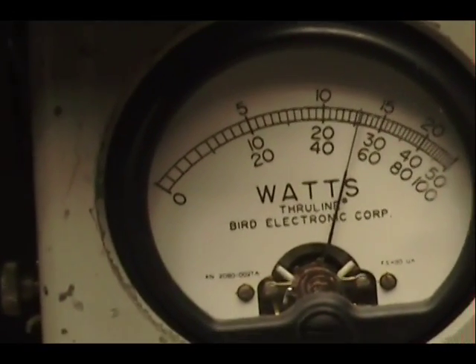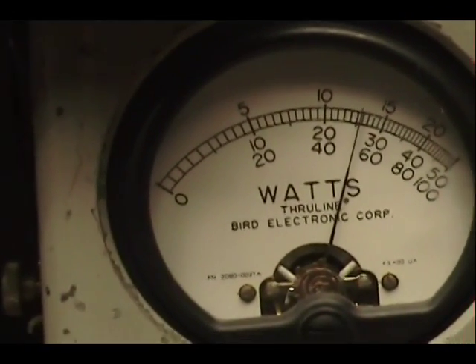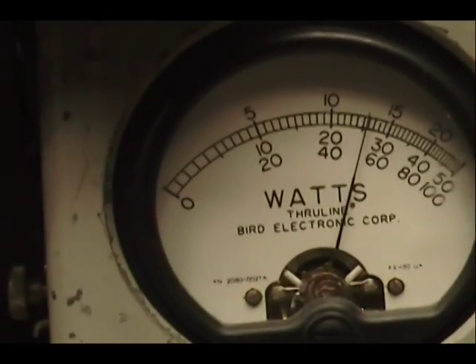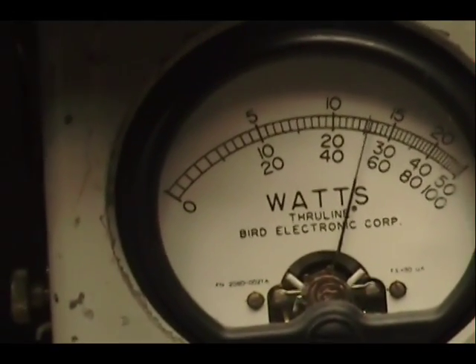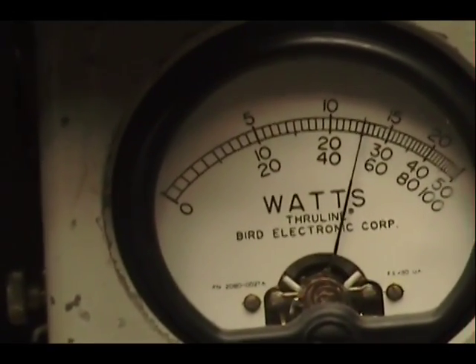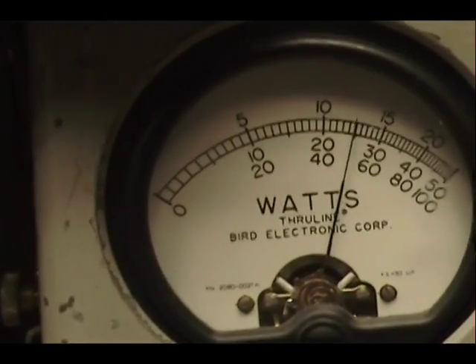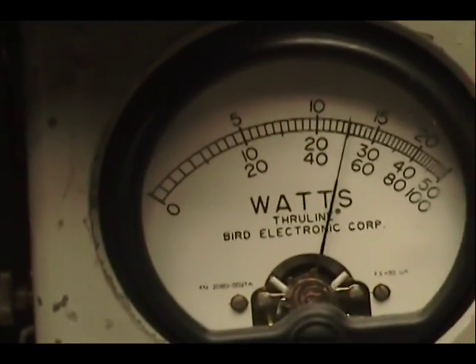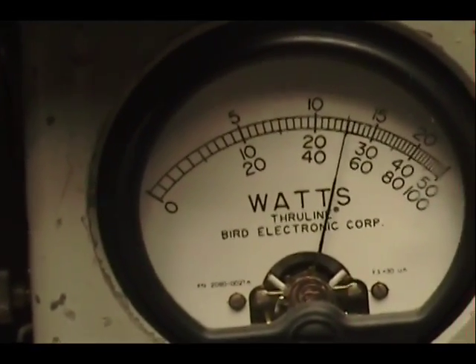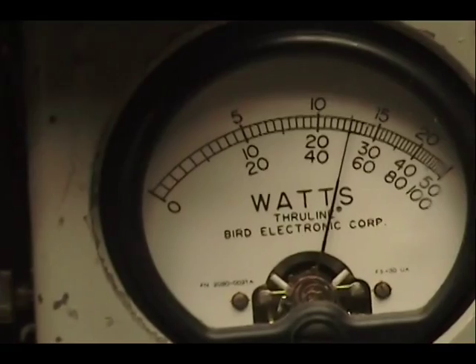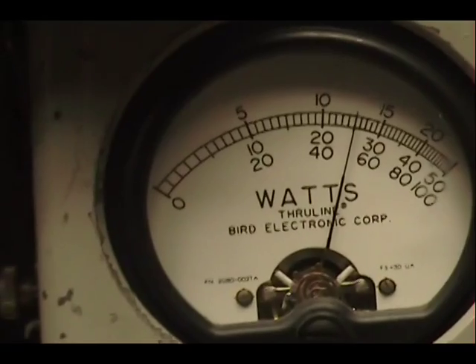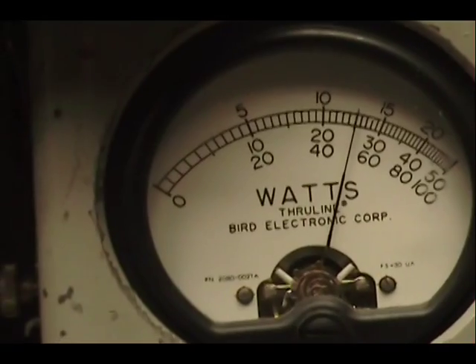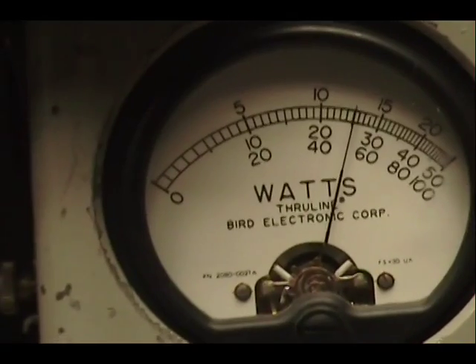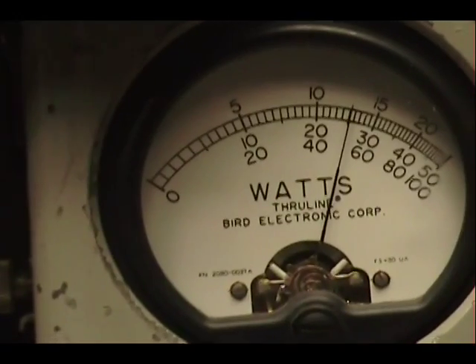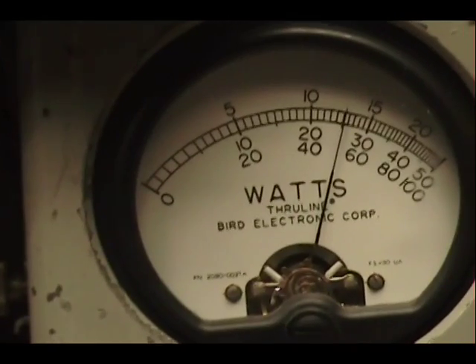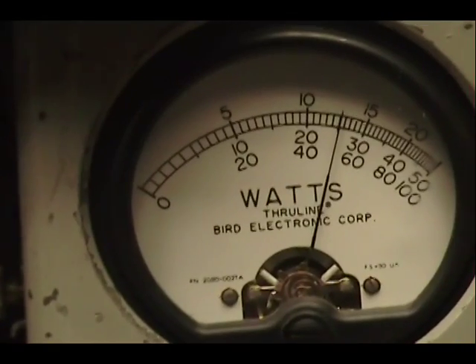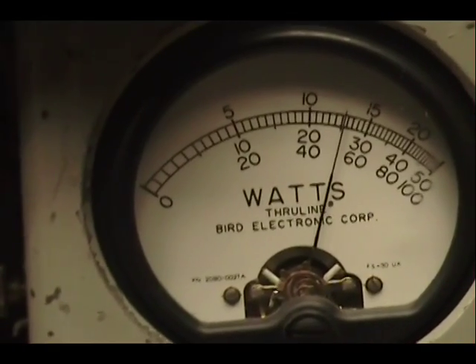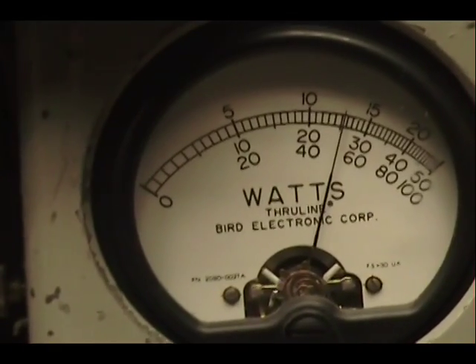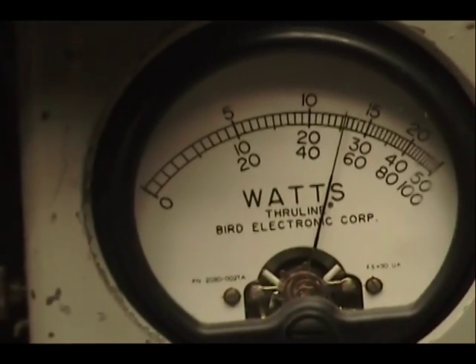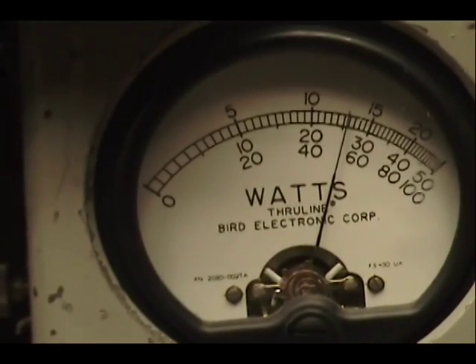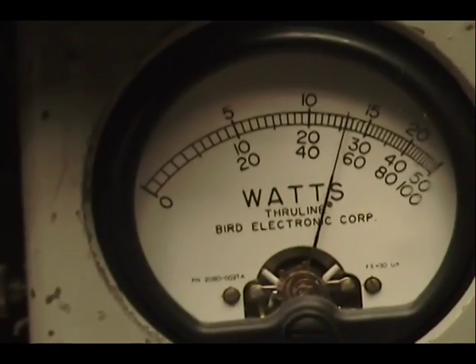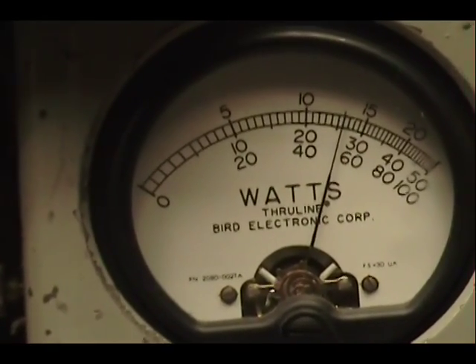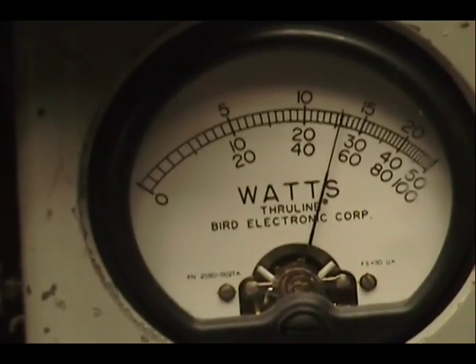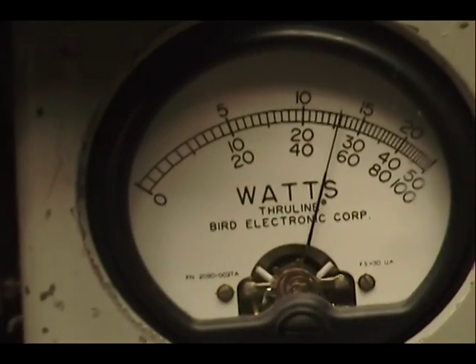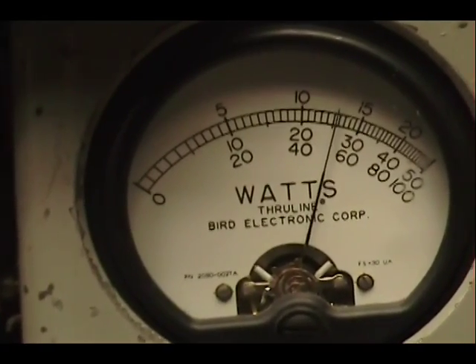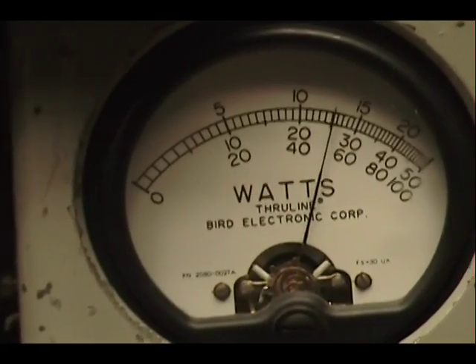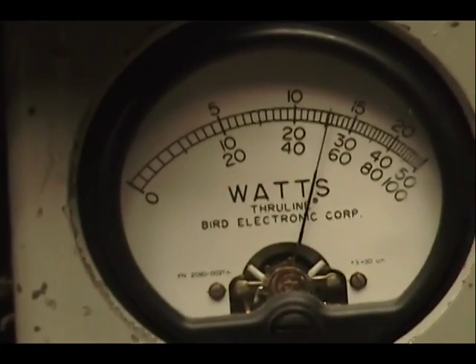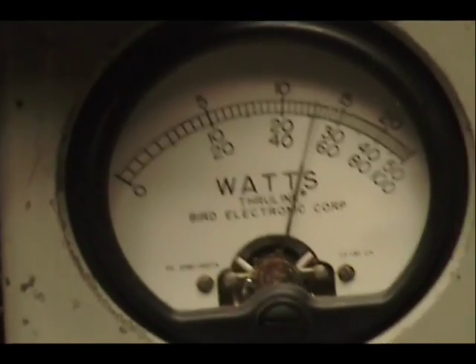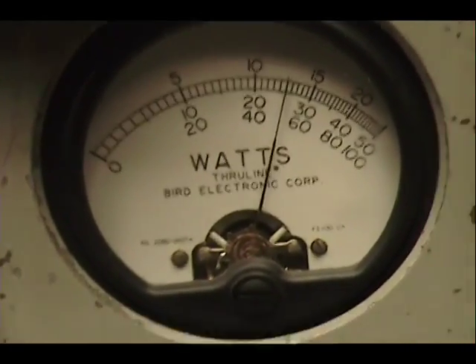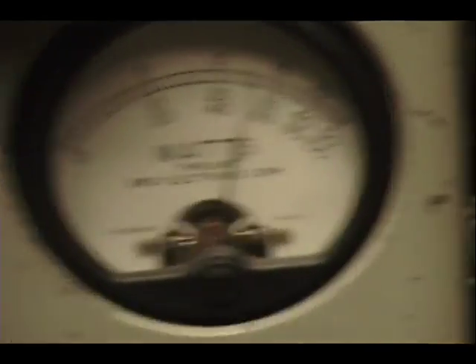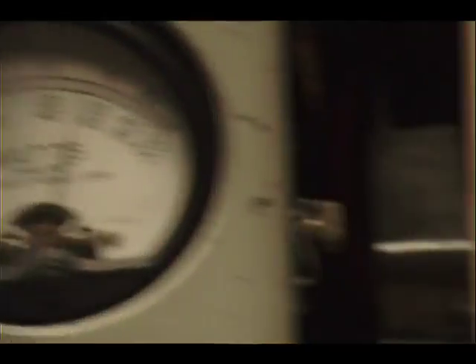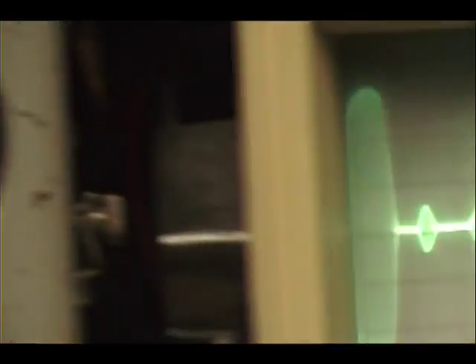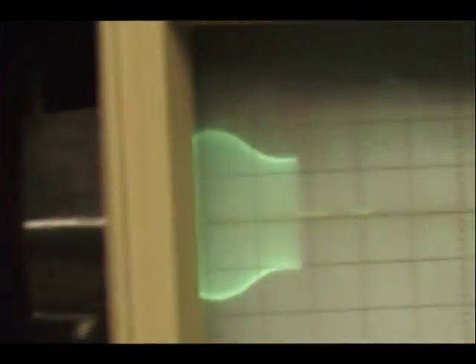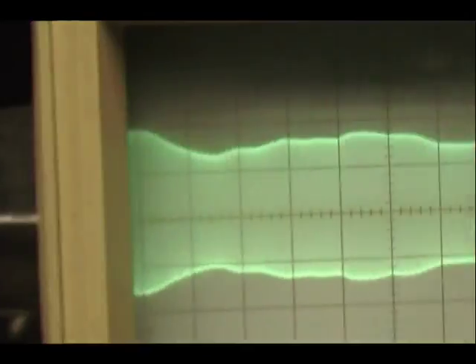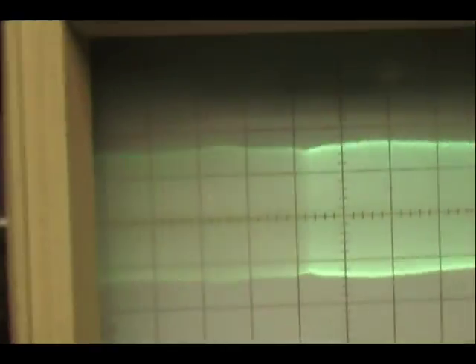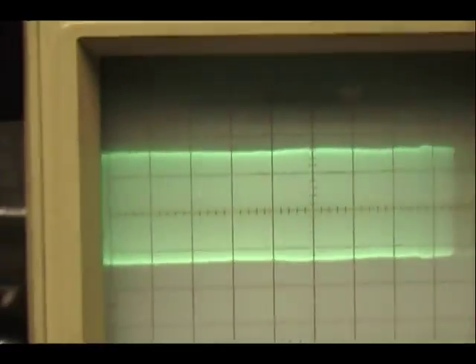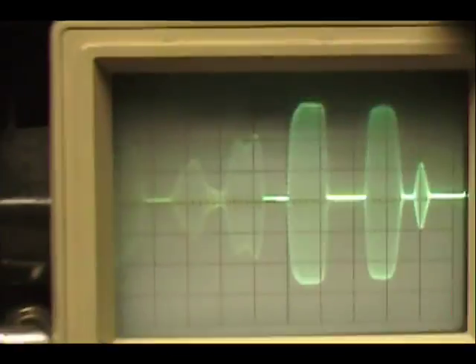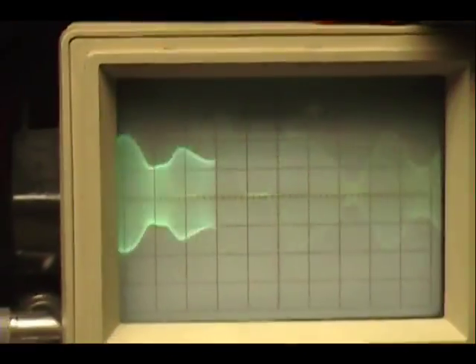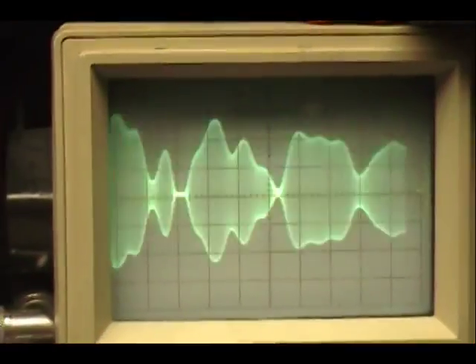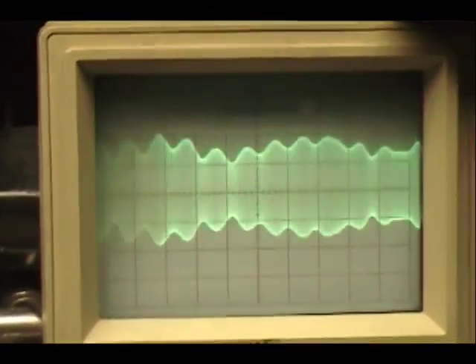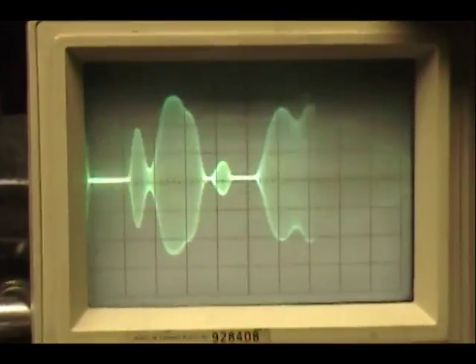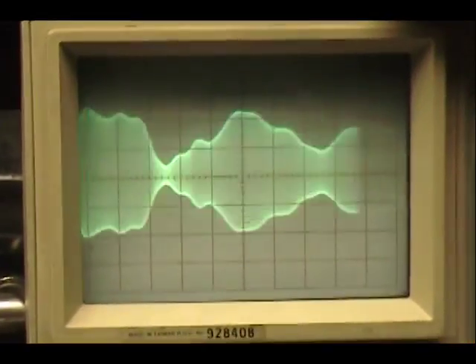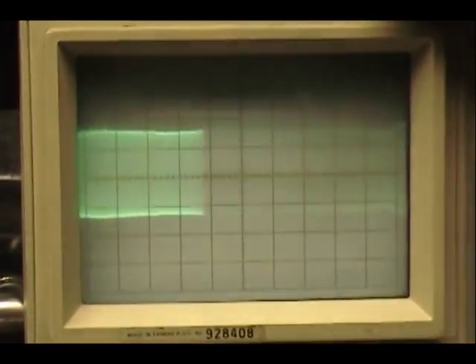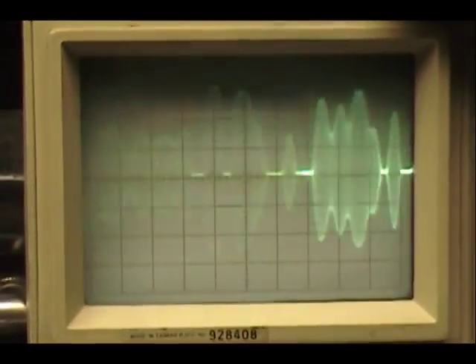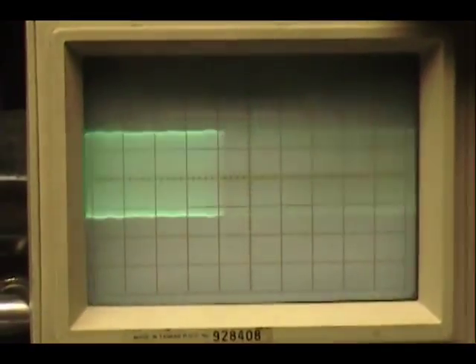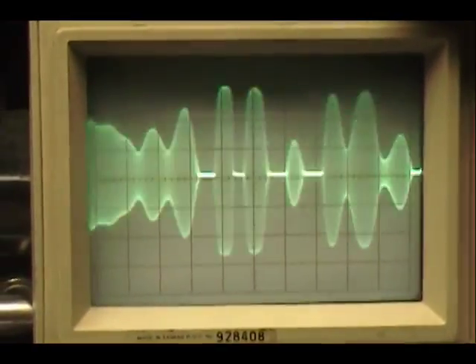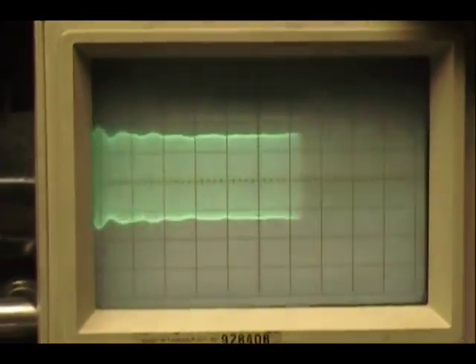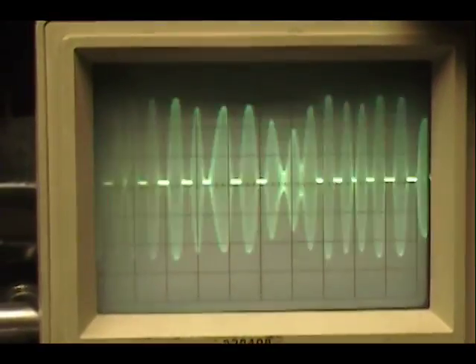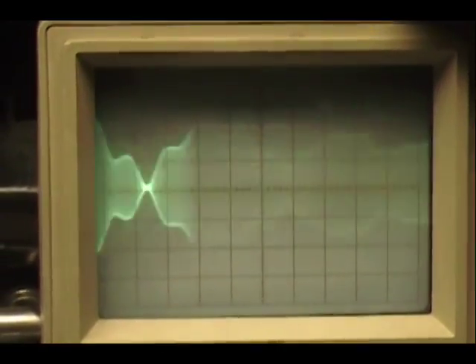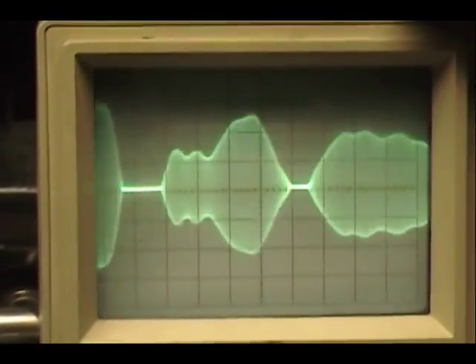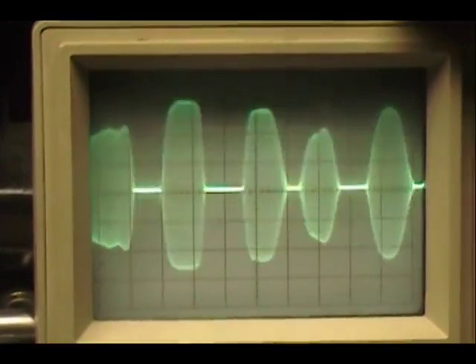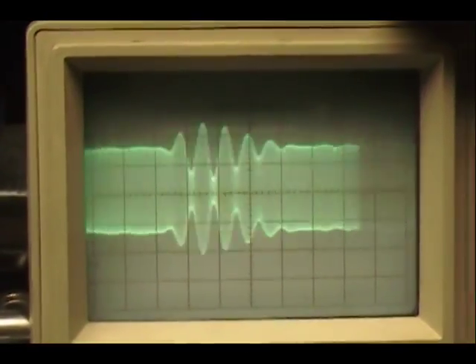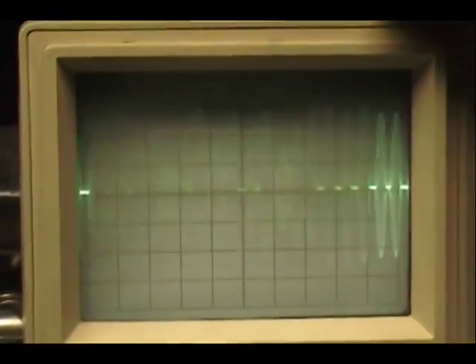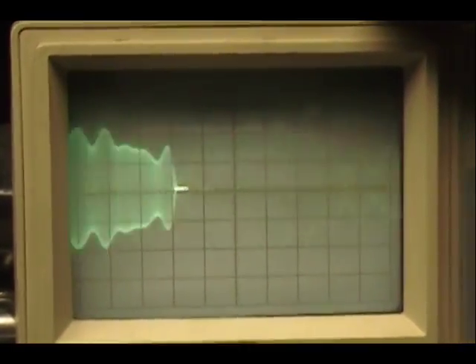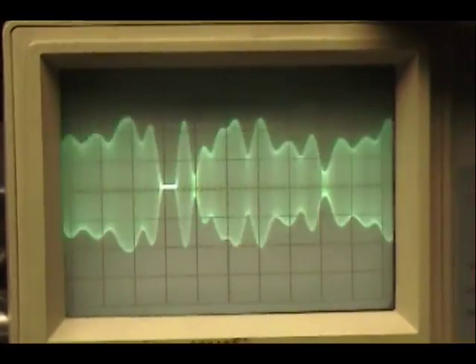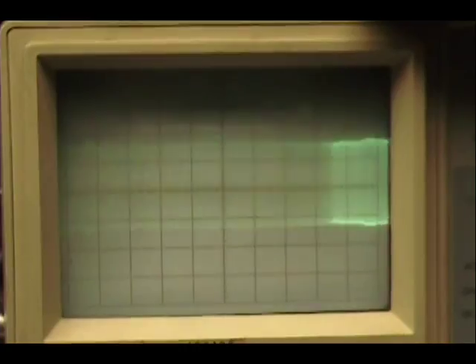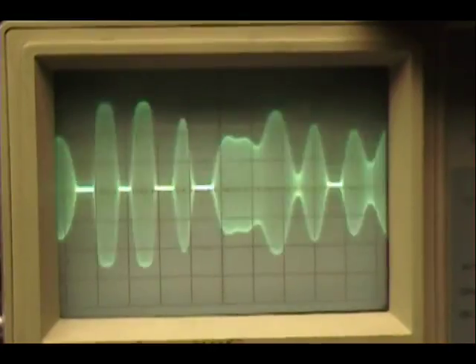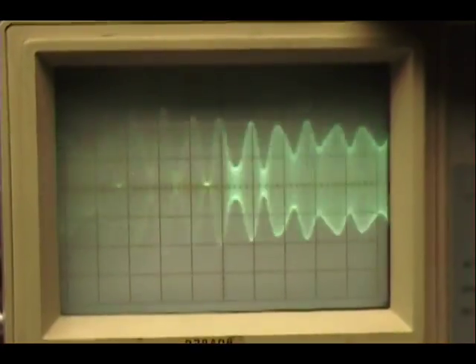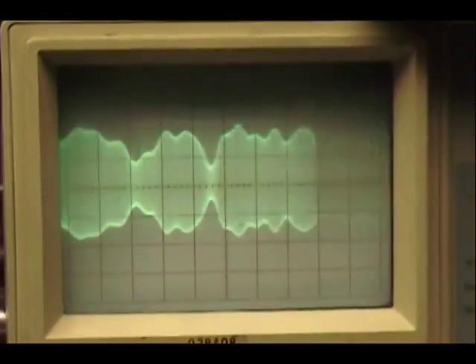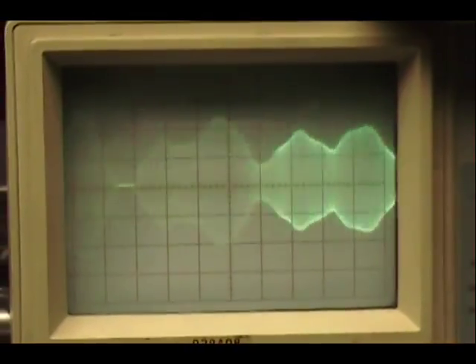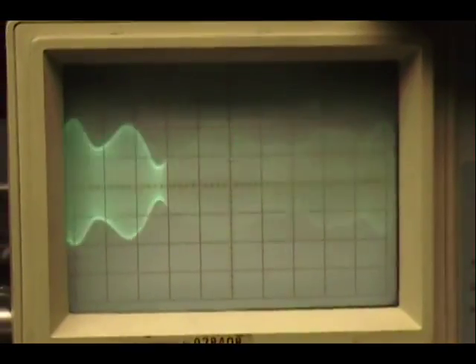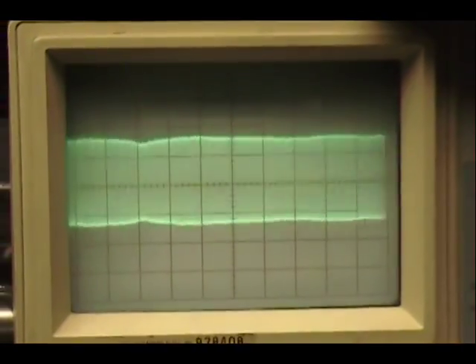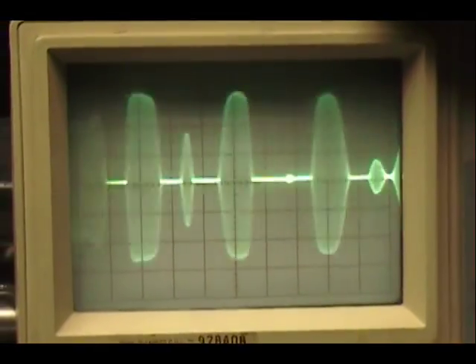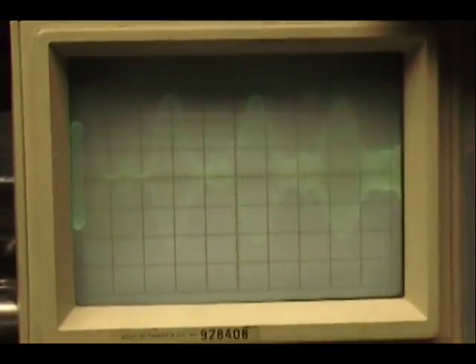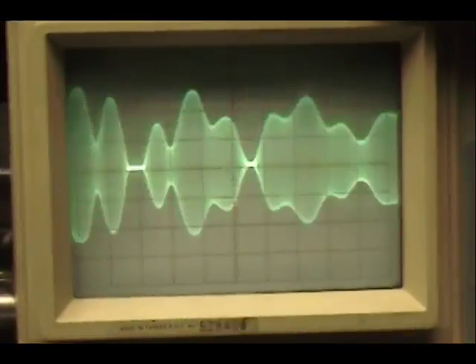Audio check, check, check, check, check. One, two, three, four, five. Audio check, check, check. One, two, three, four, five.